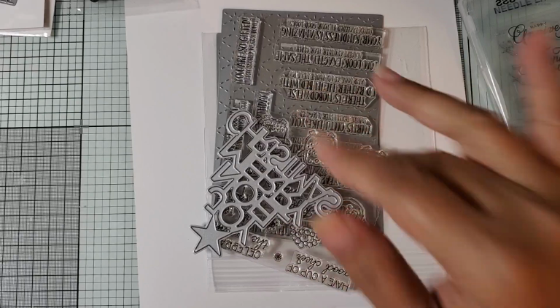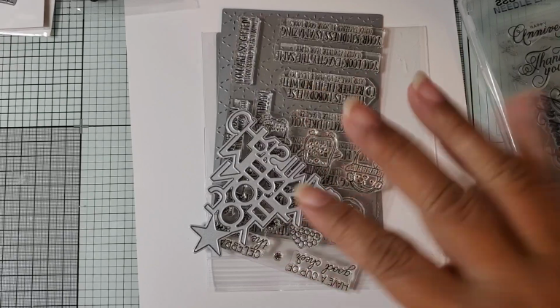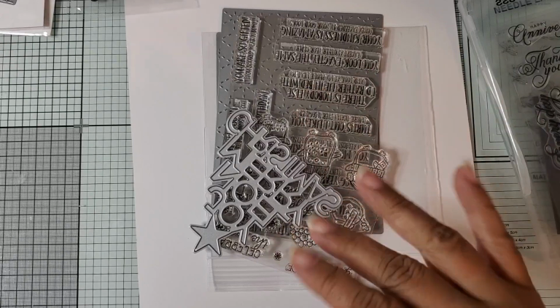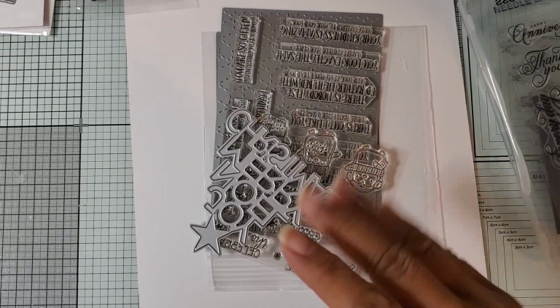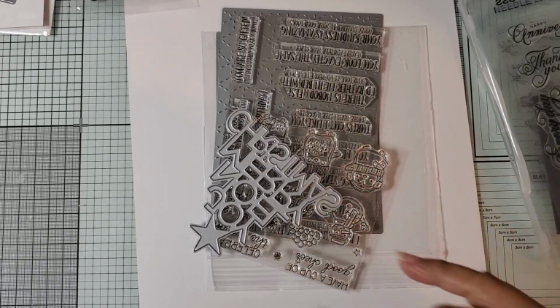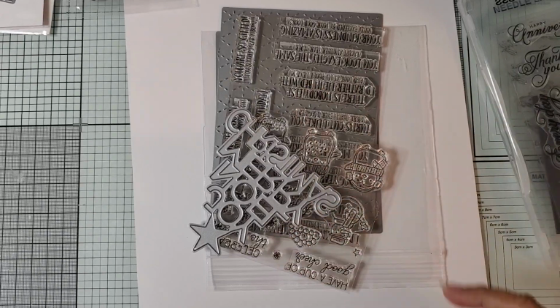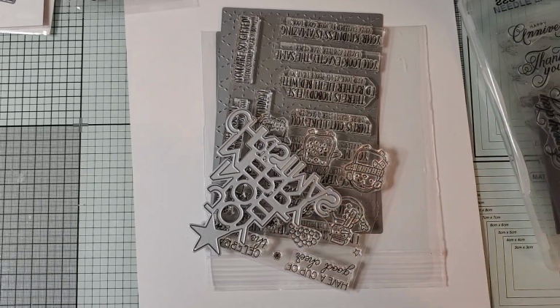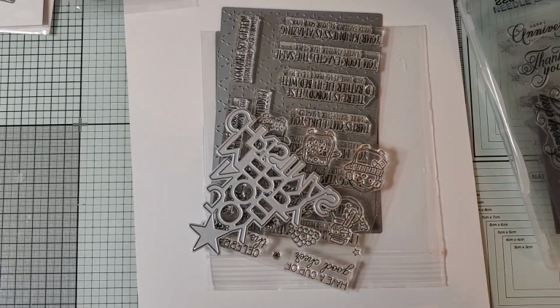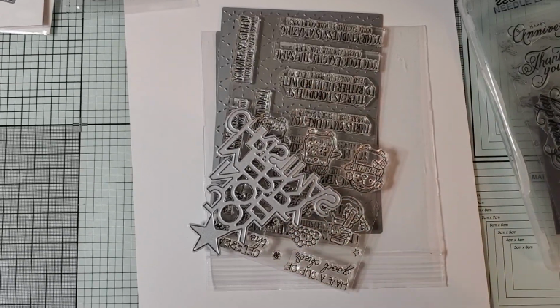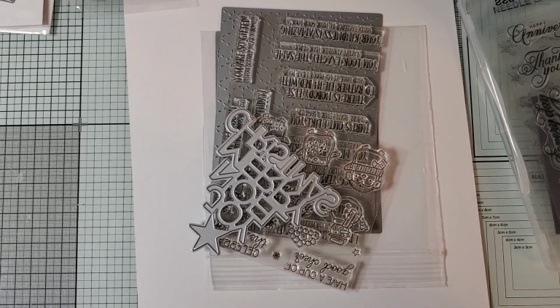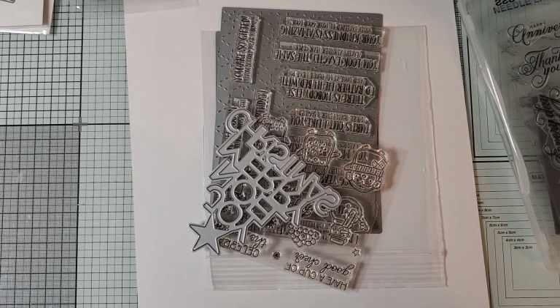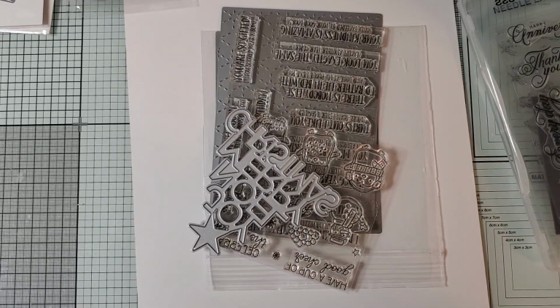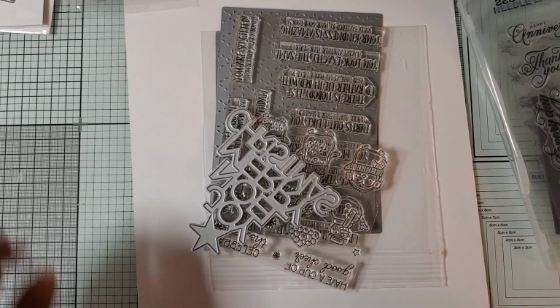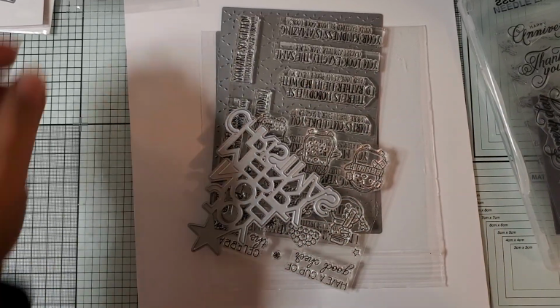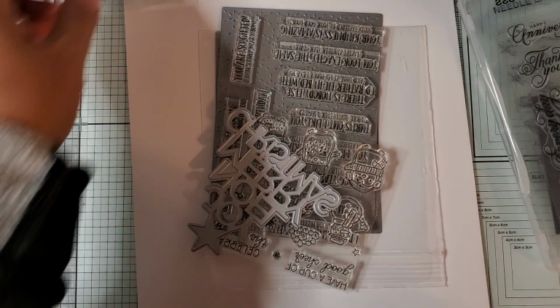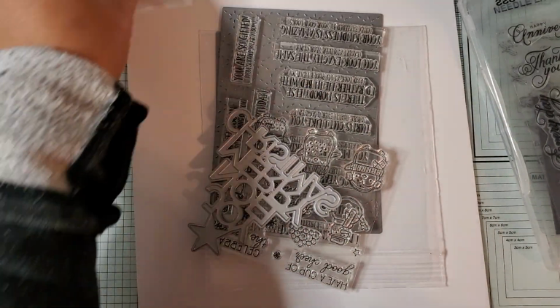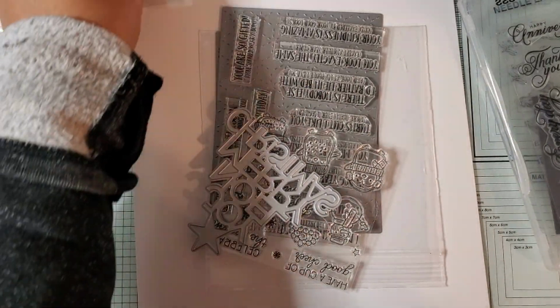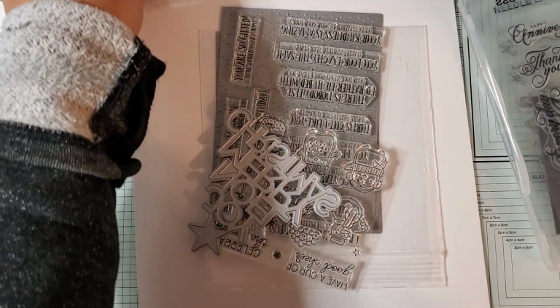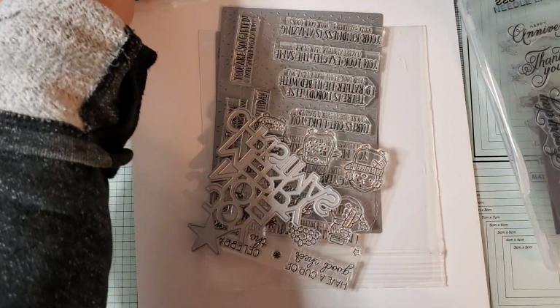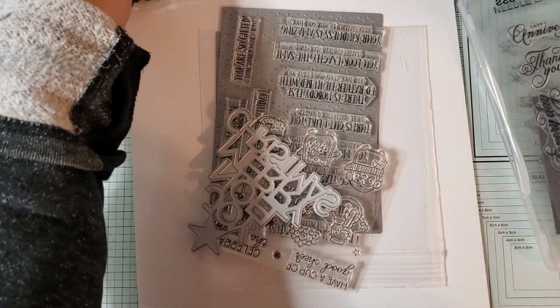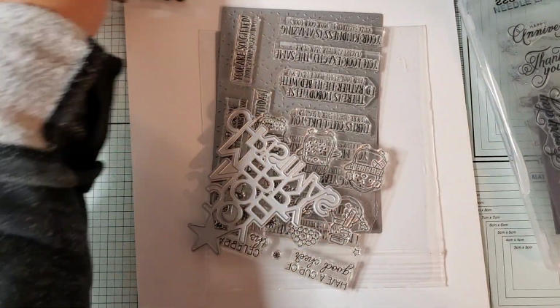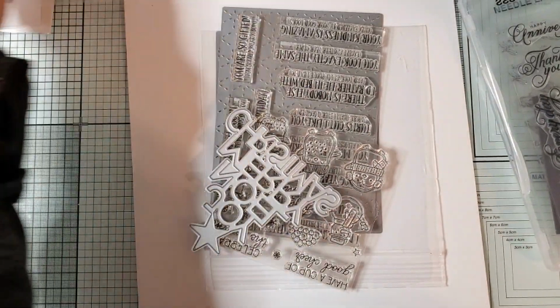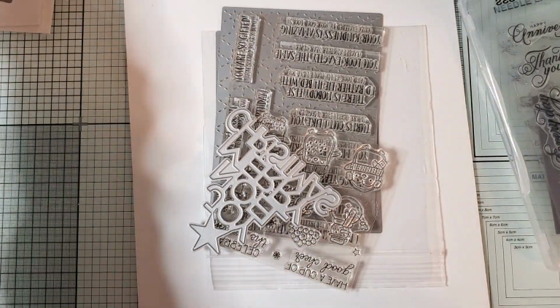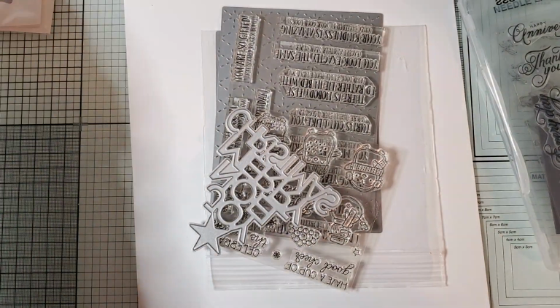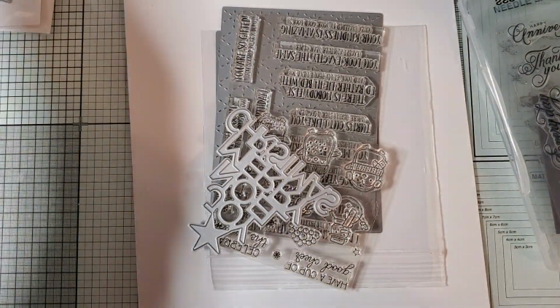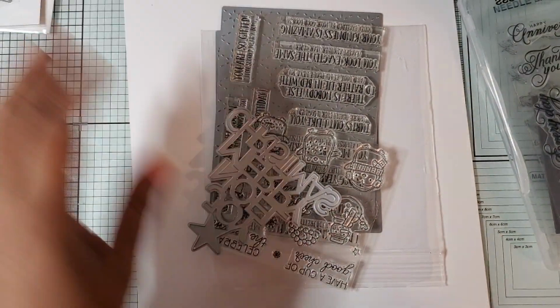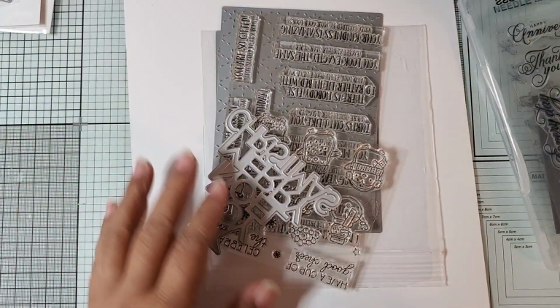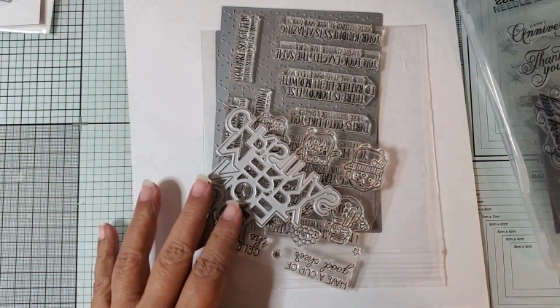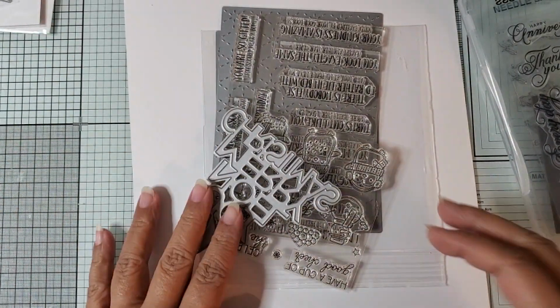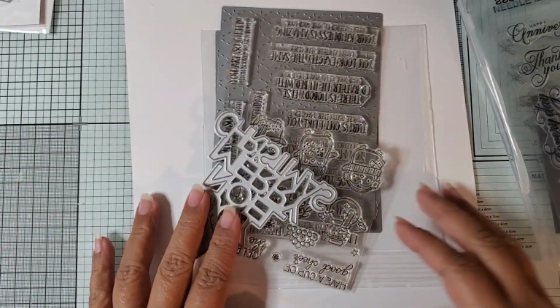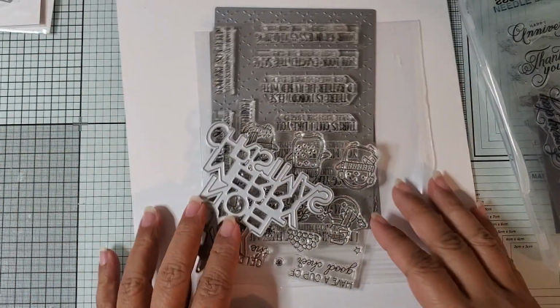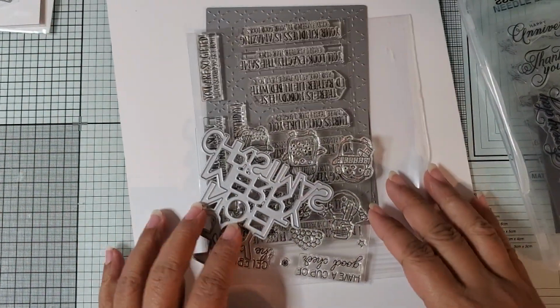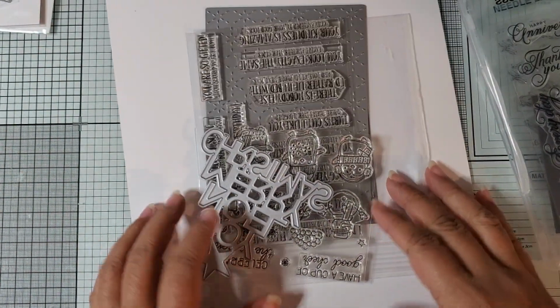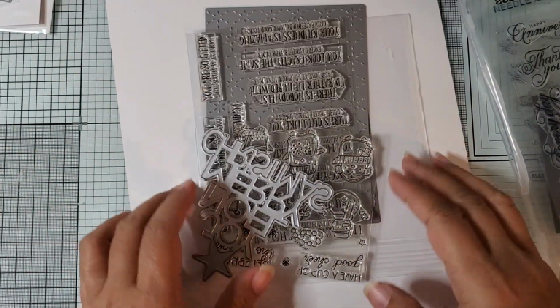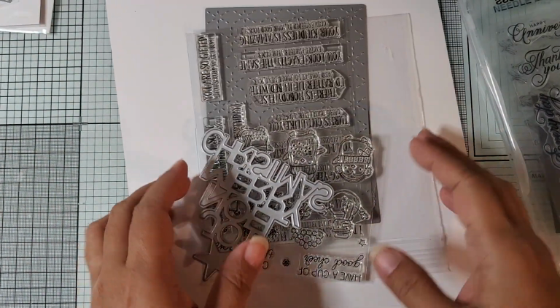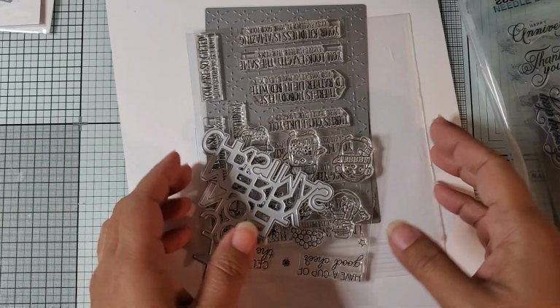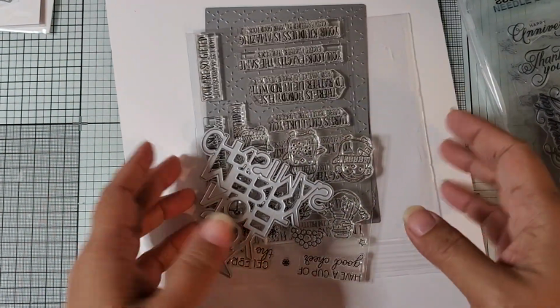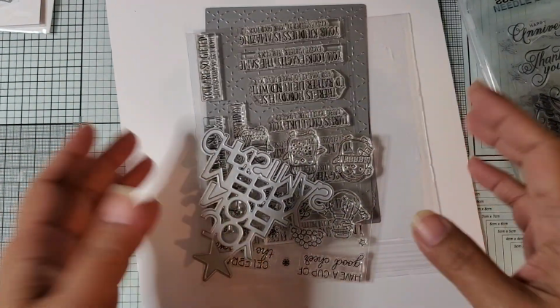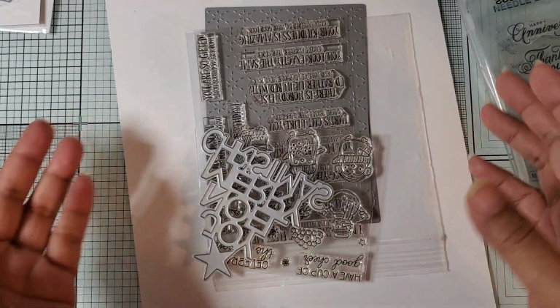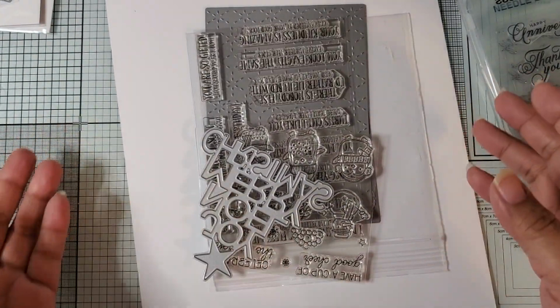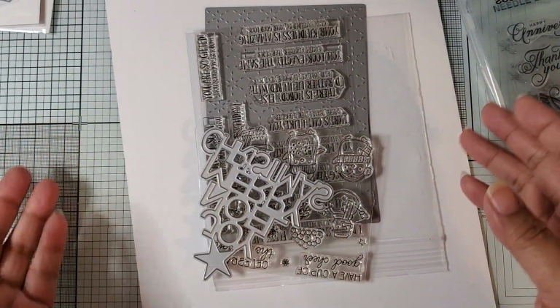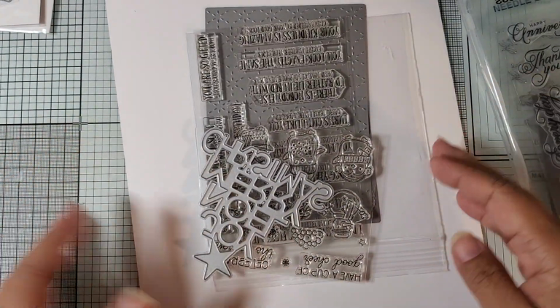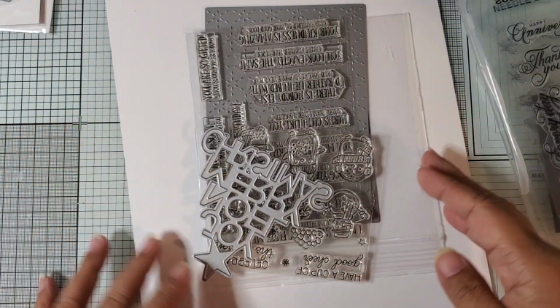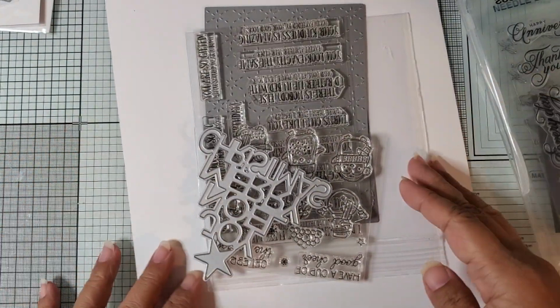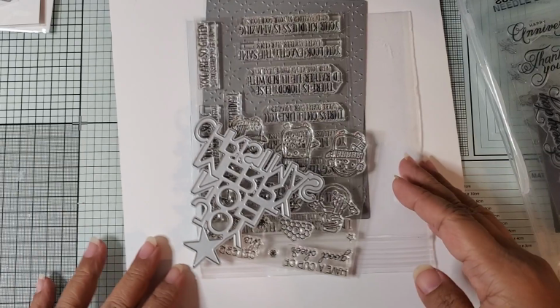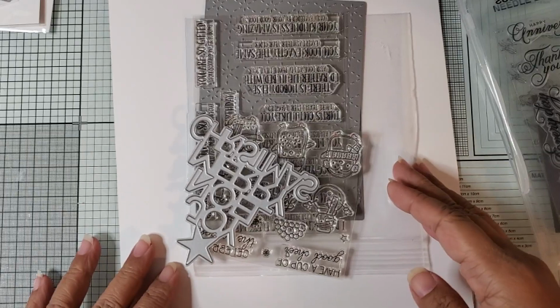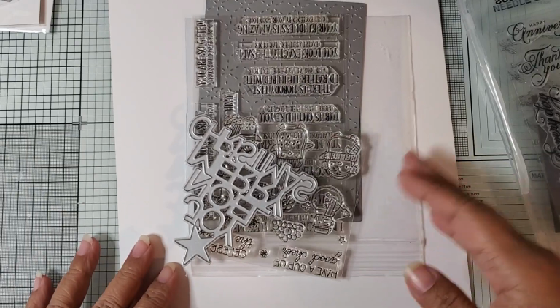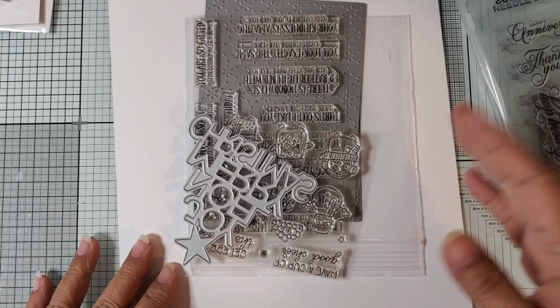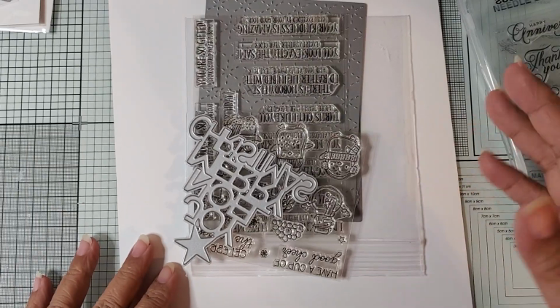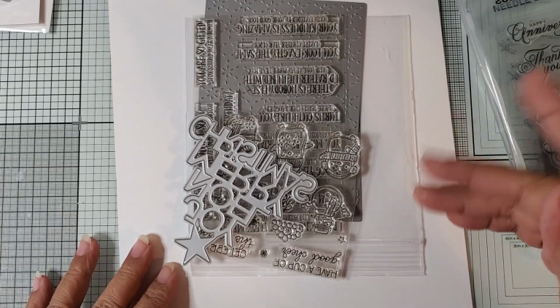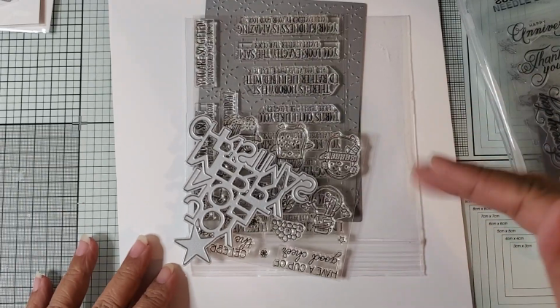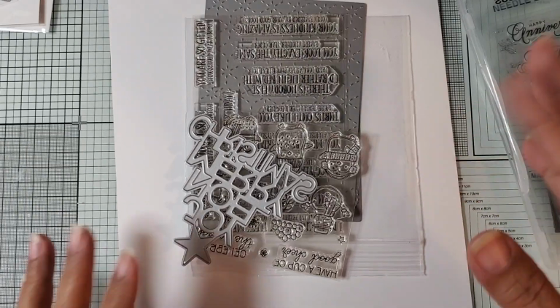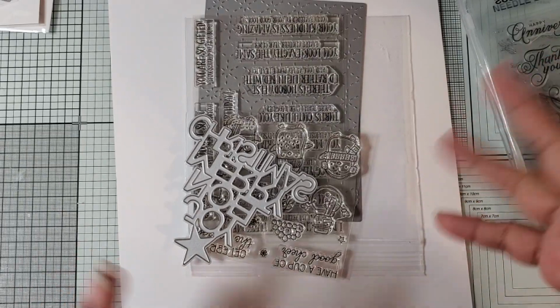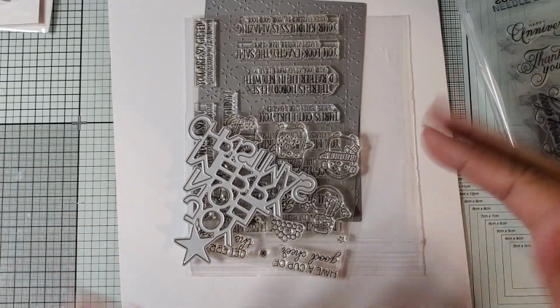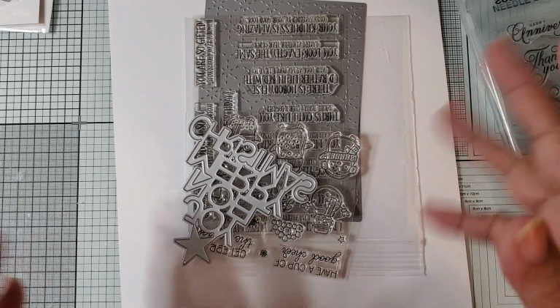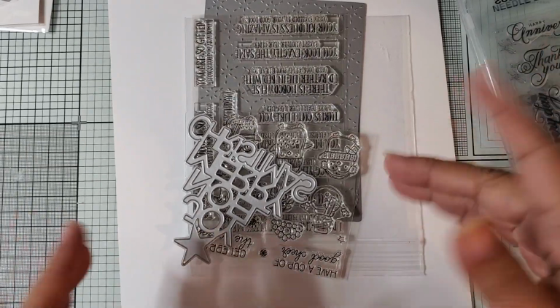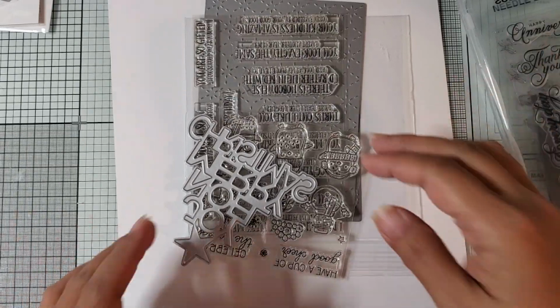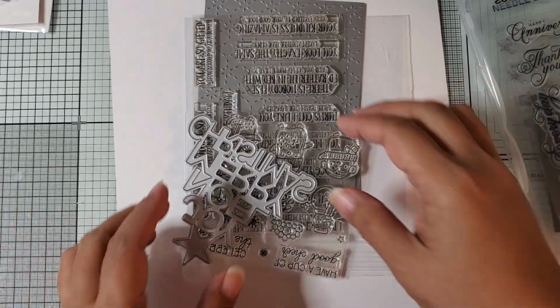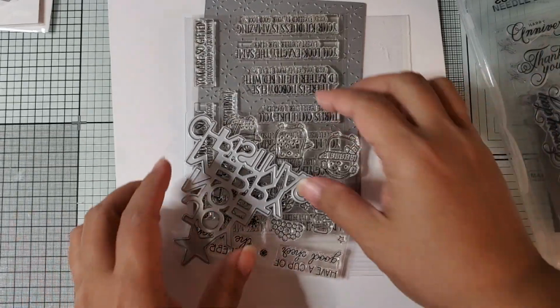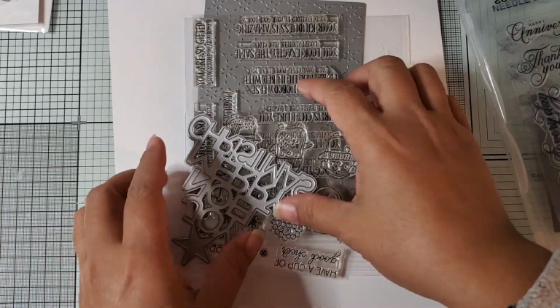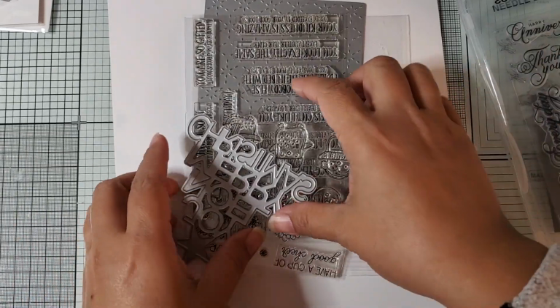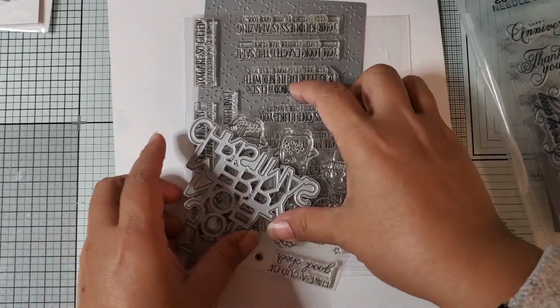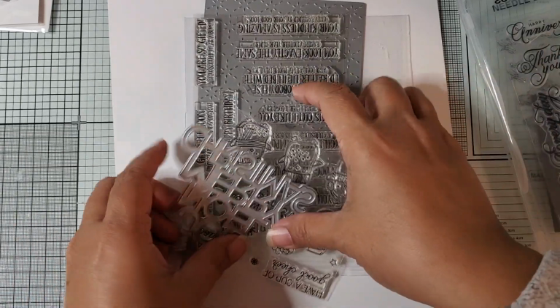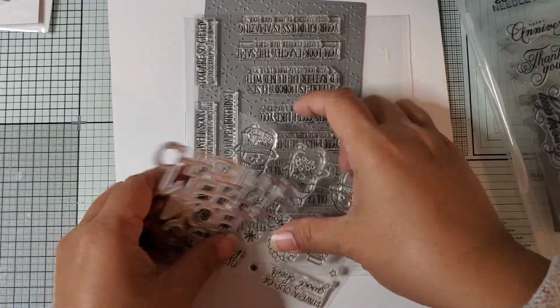Hi everyone, I'm back with a haul. I have a few things to share with you. These are more sales from Black Friday and Thanksgiving weekend.